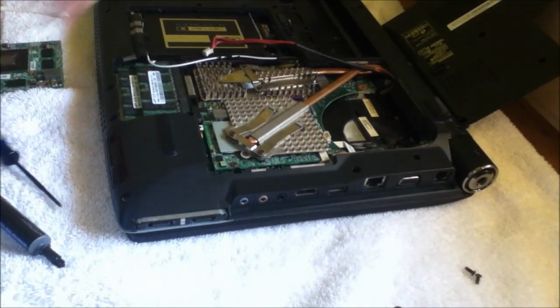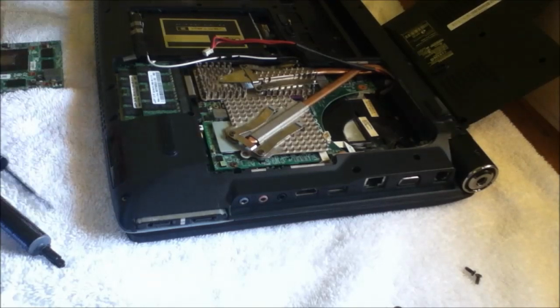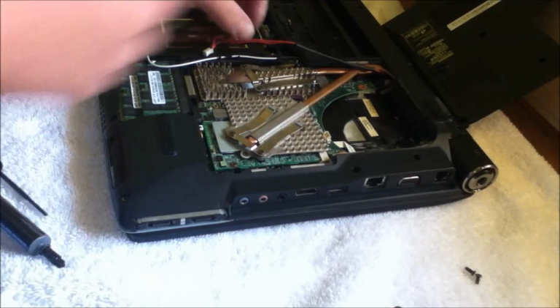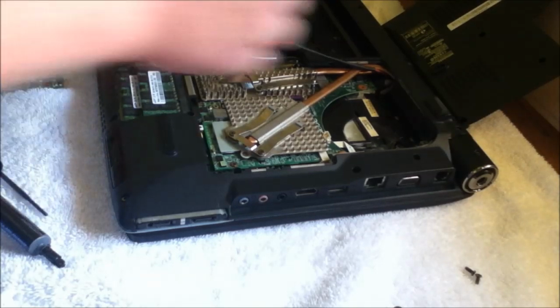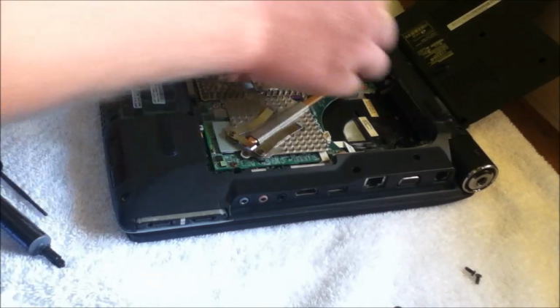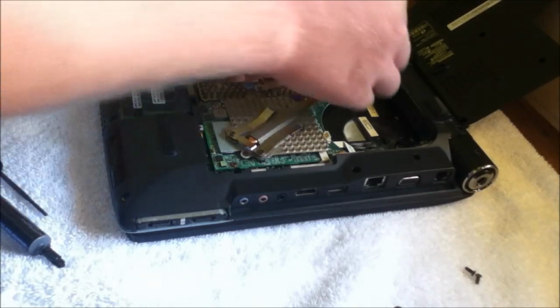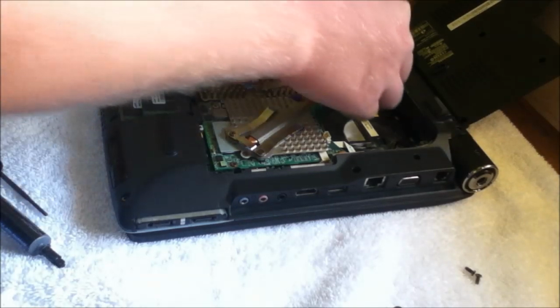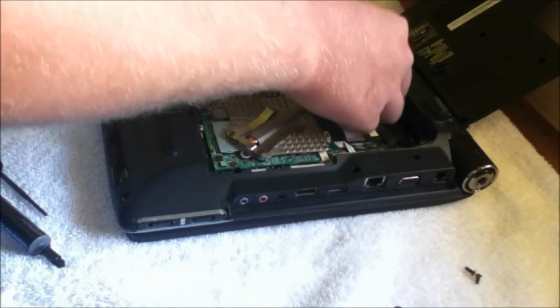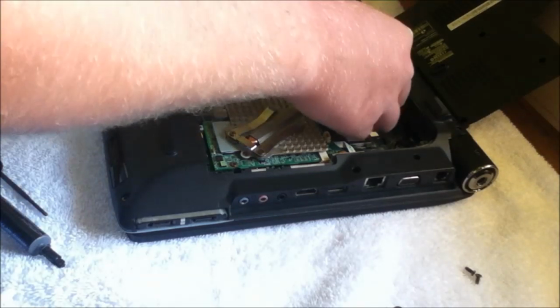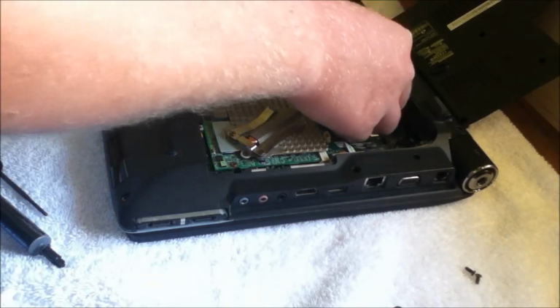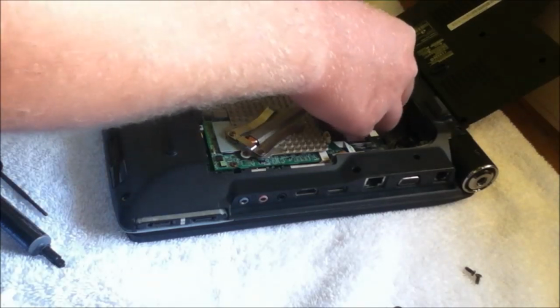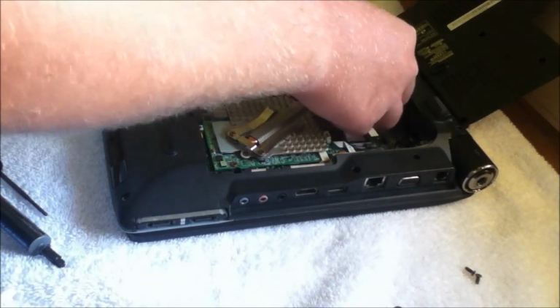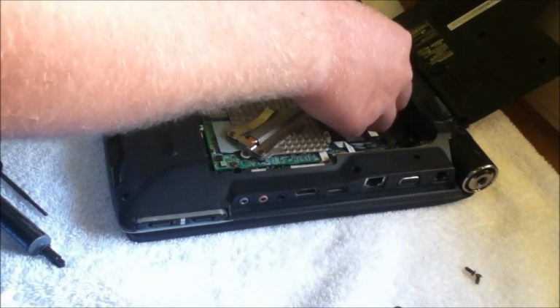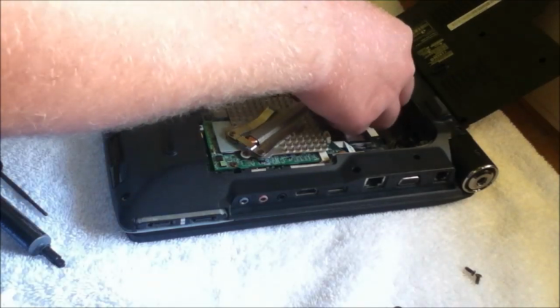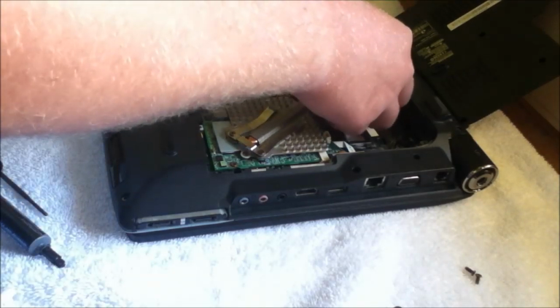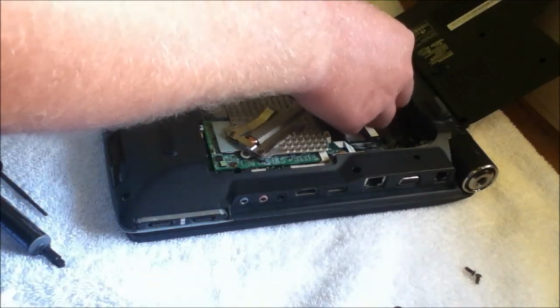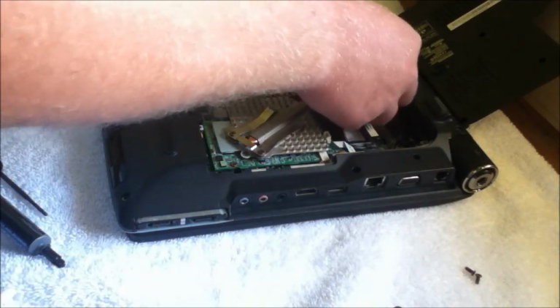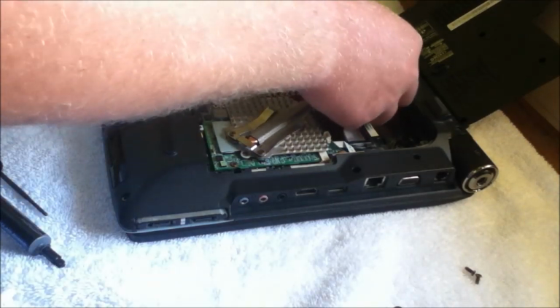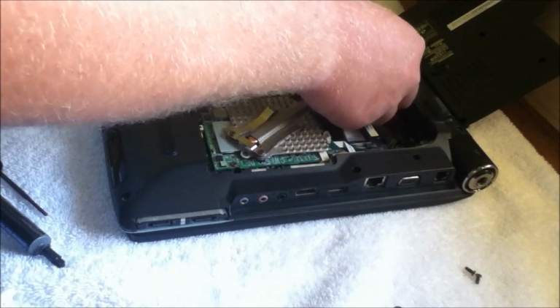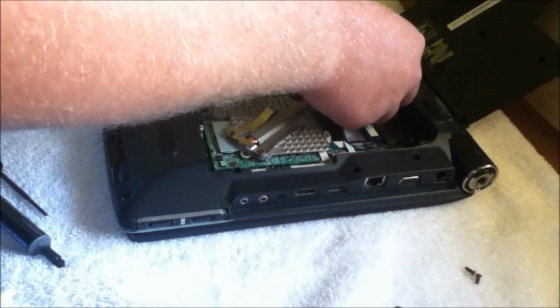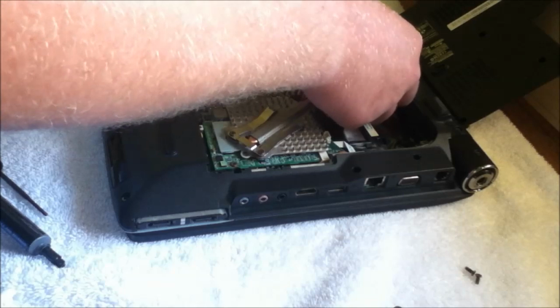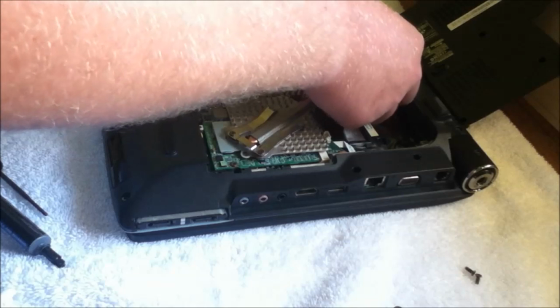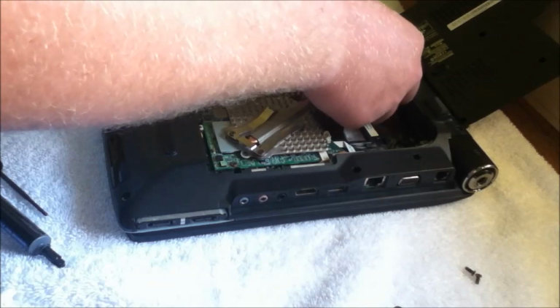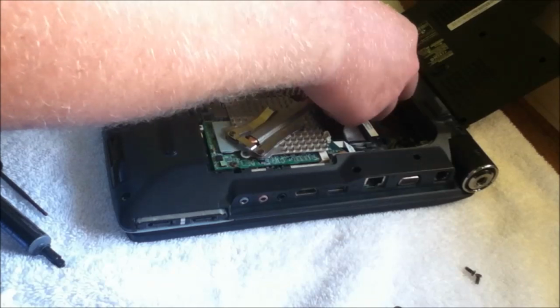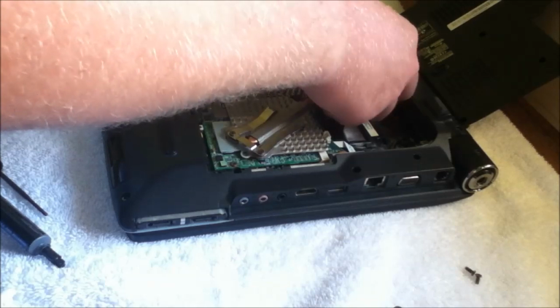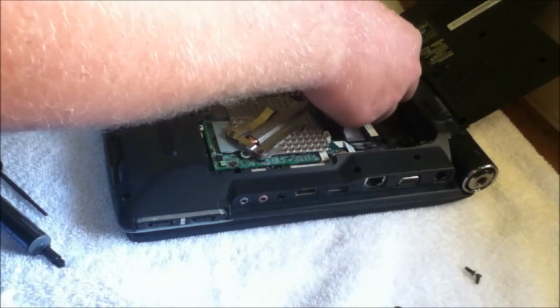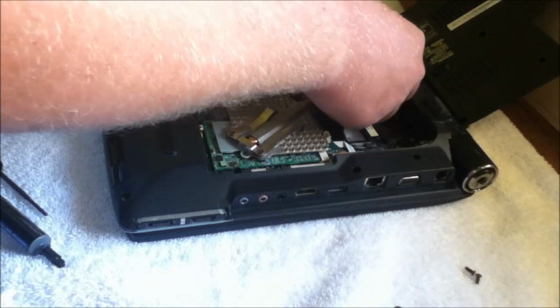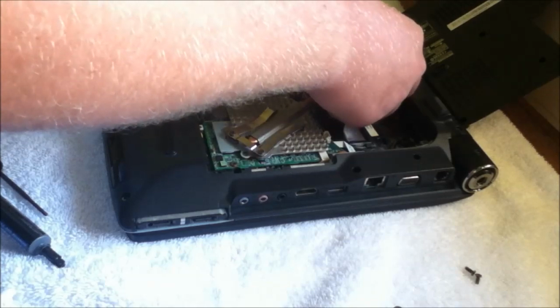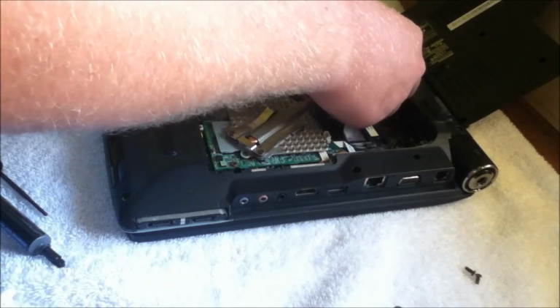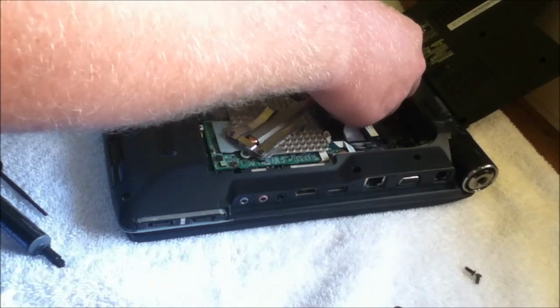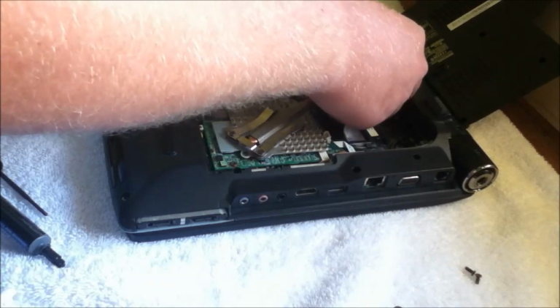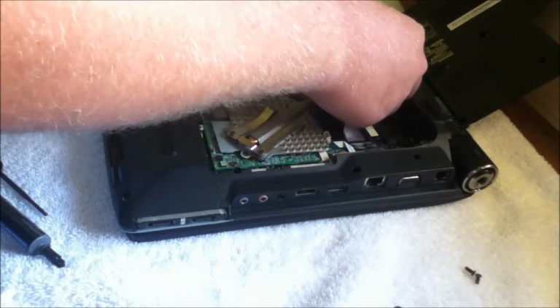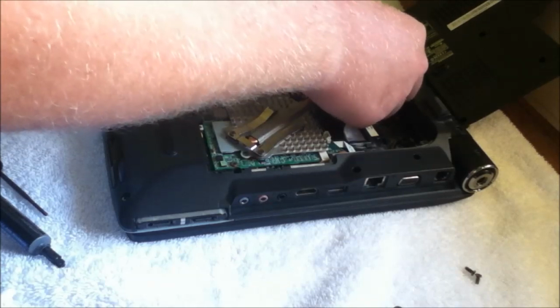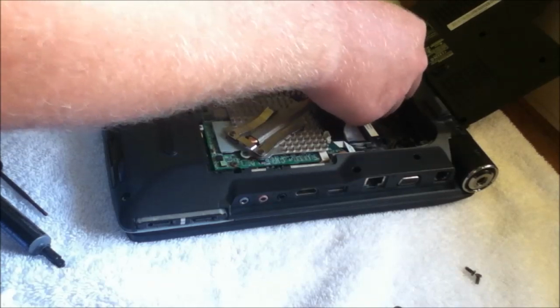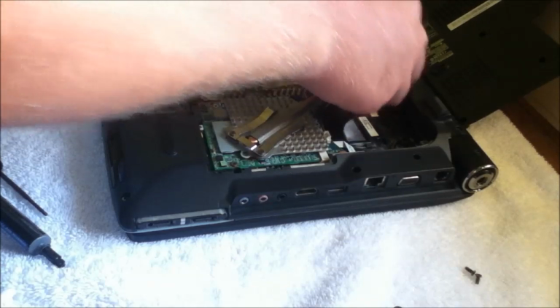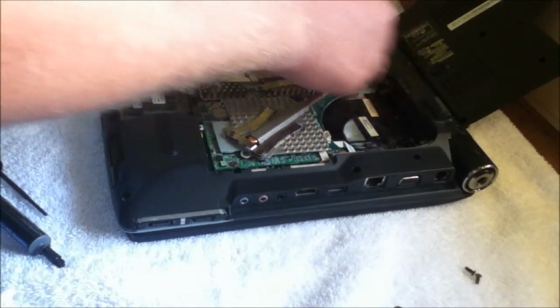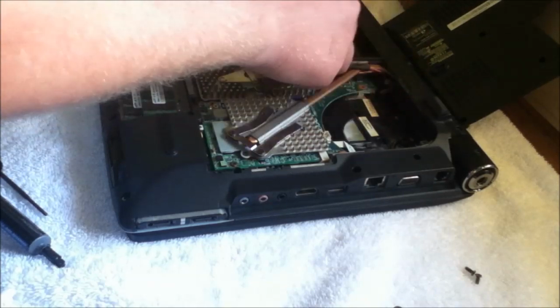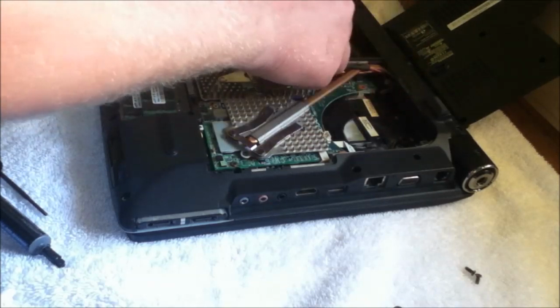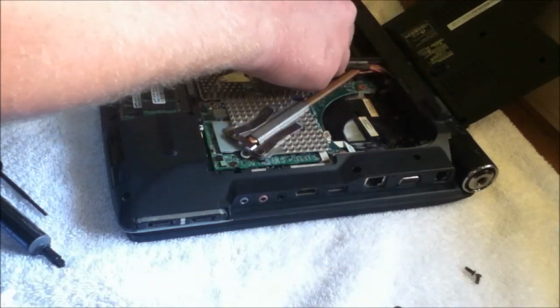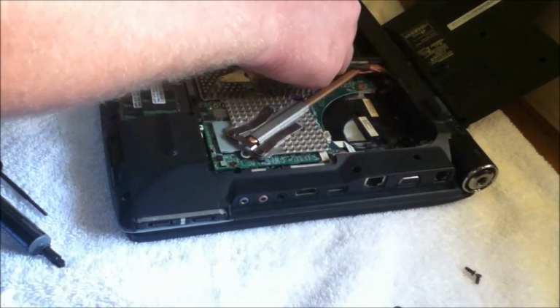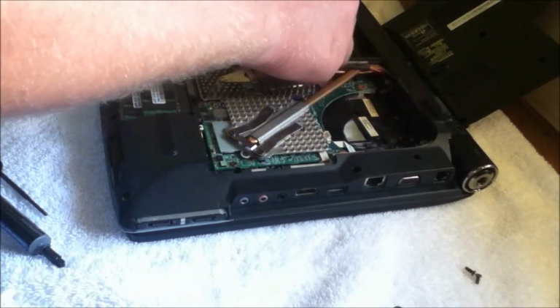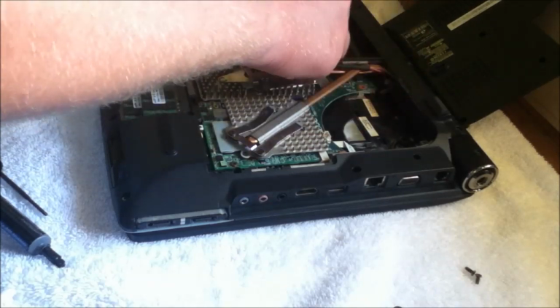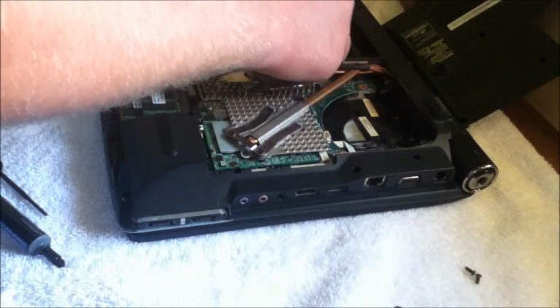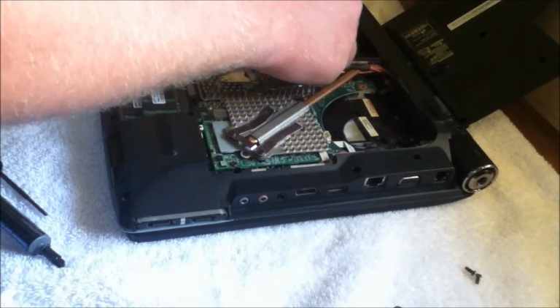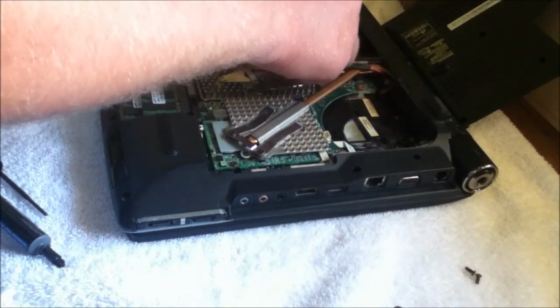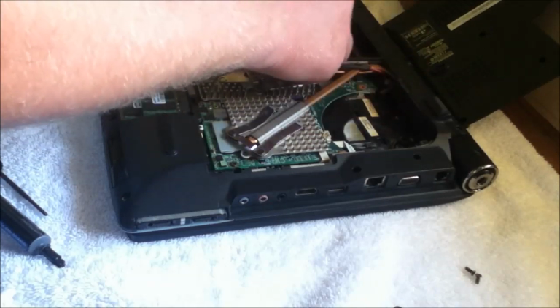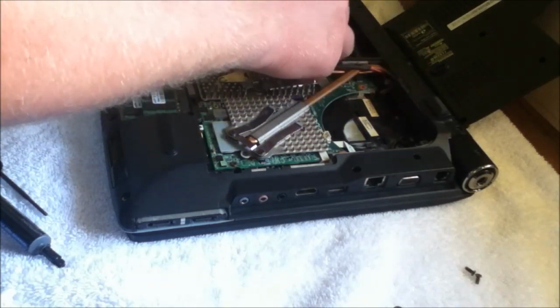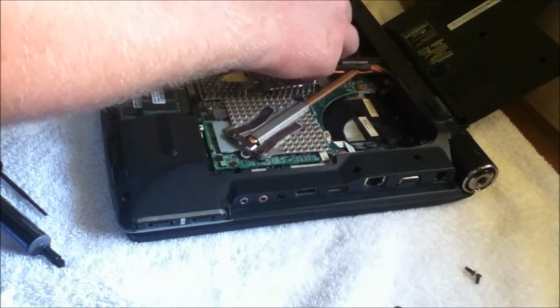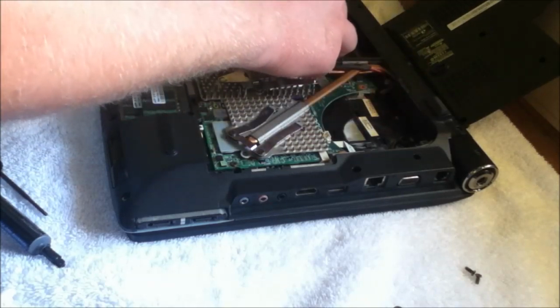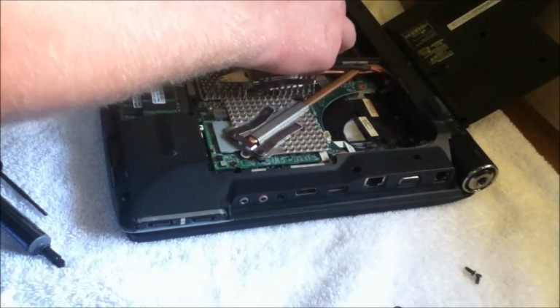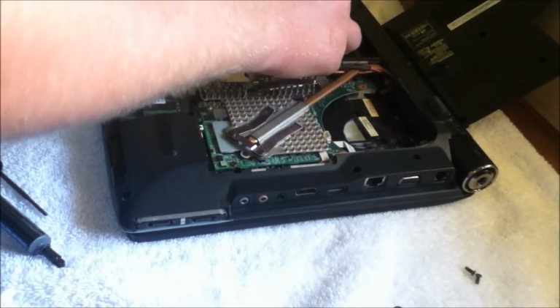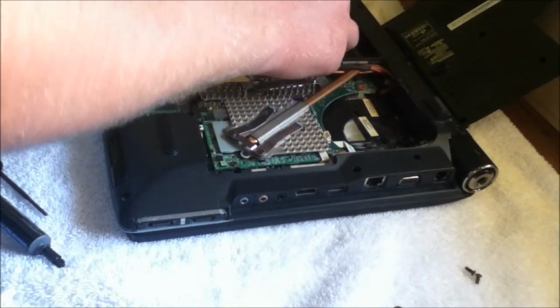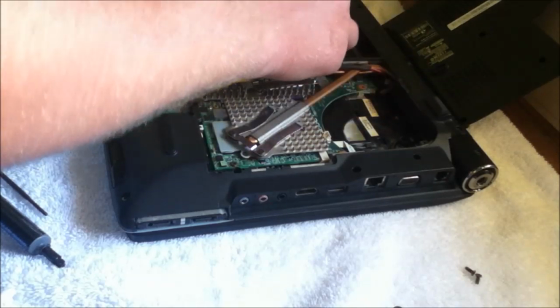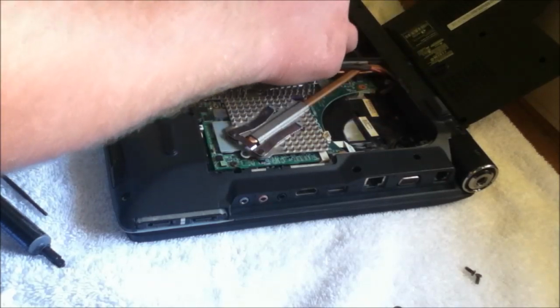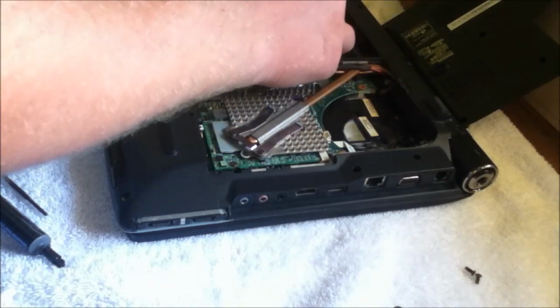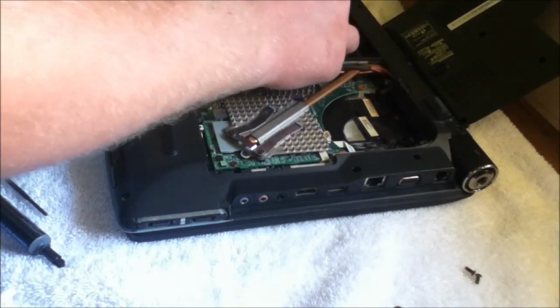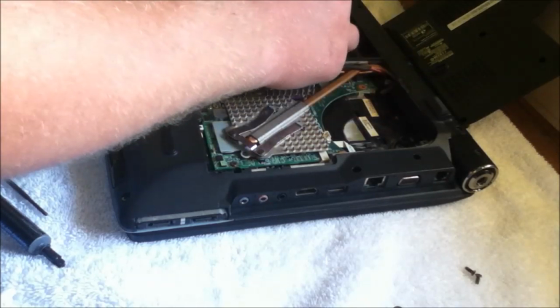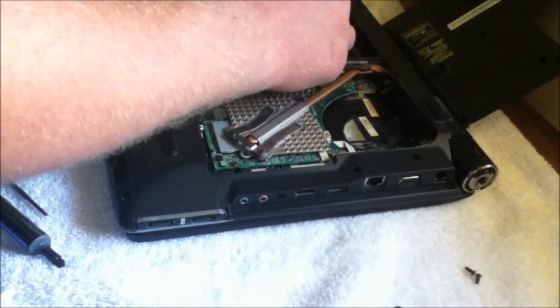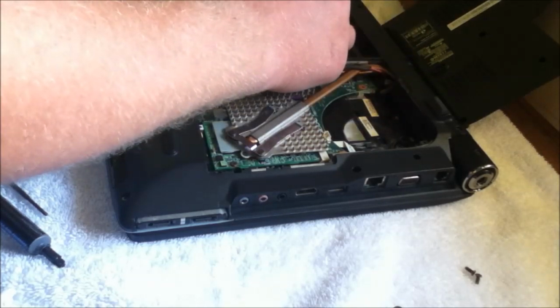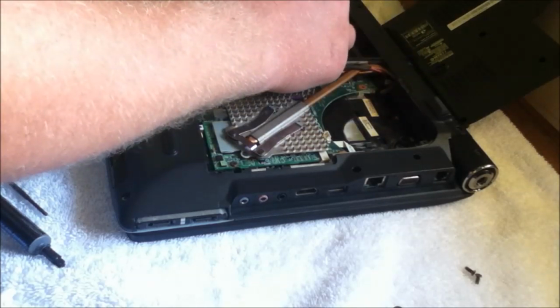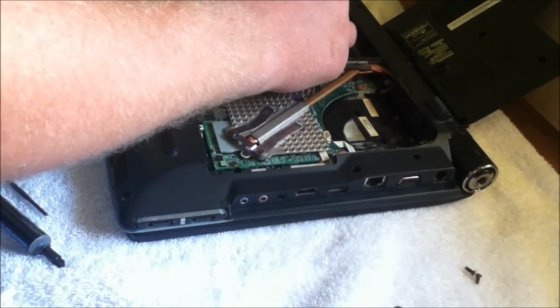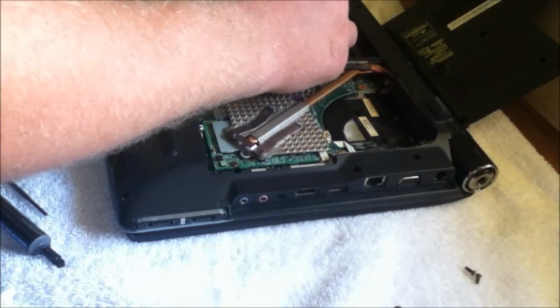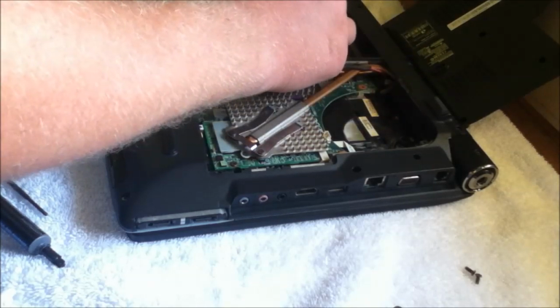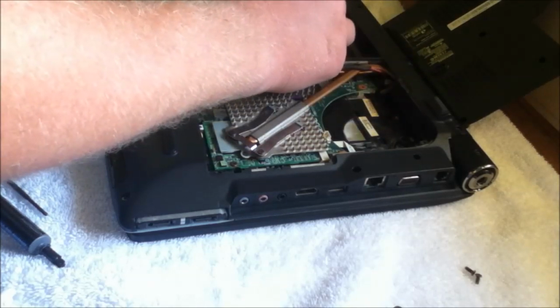I think that's about it for that. I'll work this power cable back here and reconnect it and put everything back together.